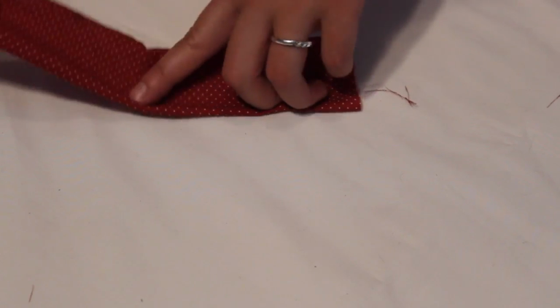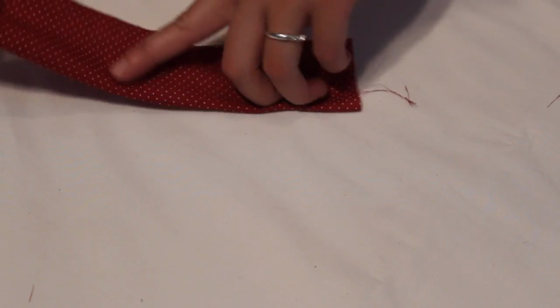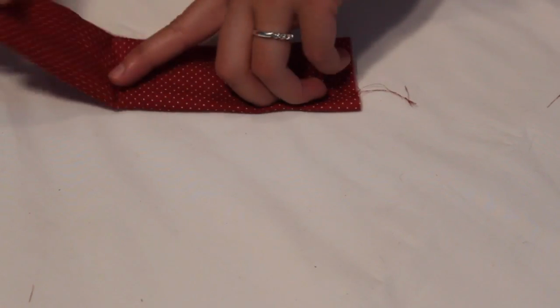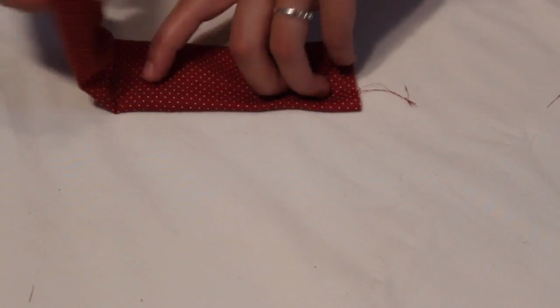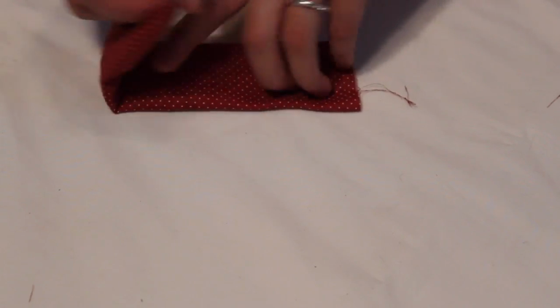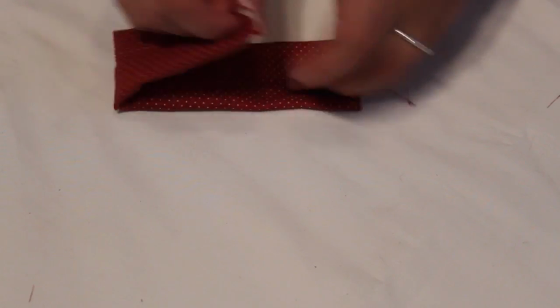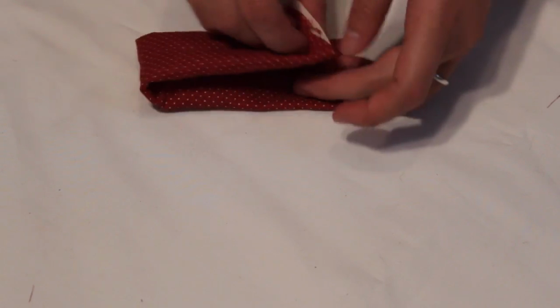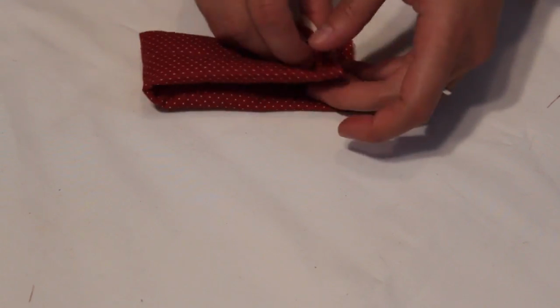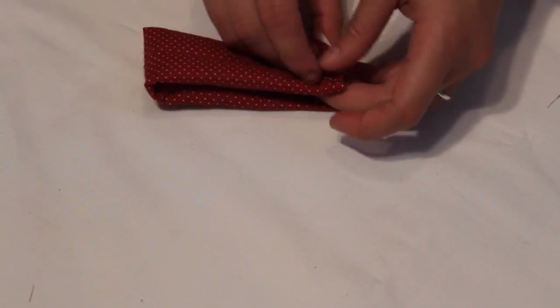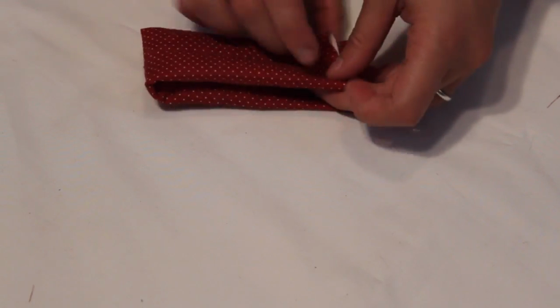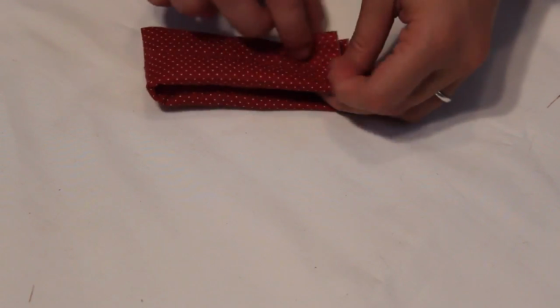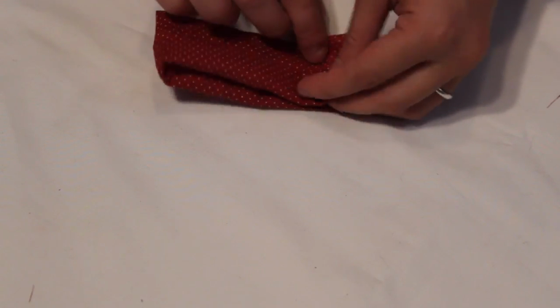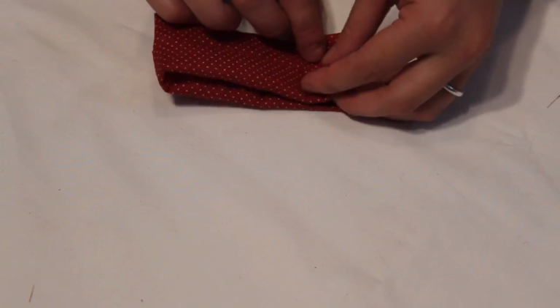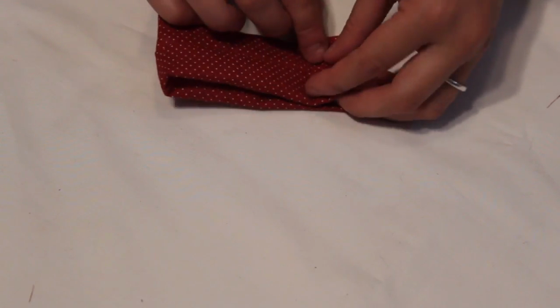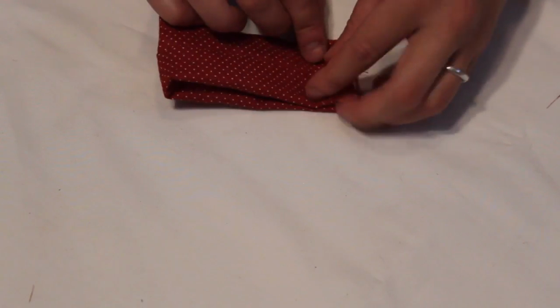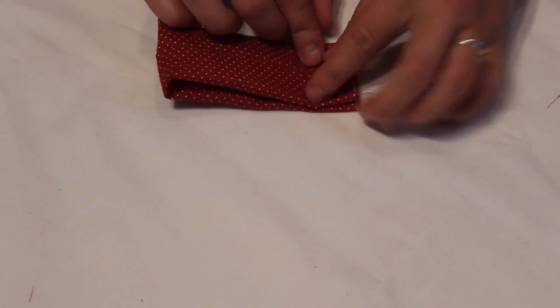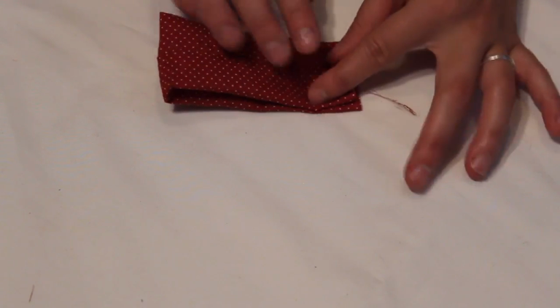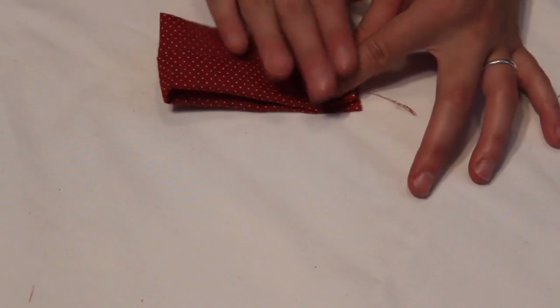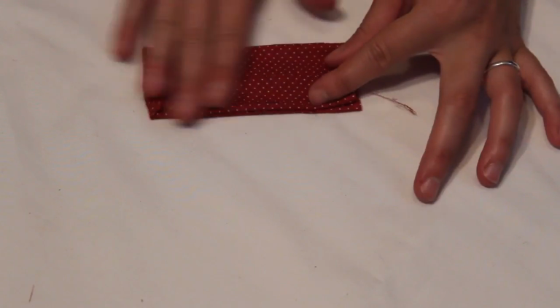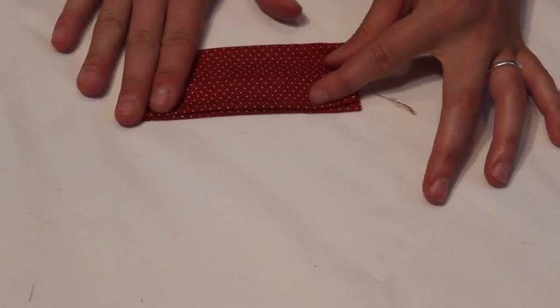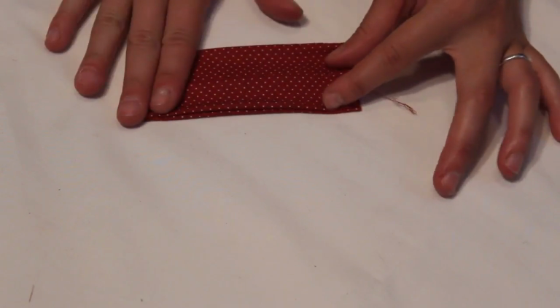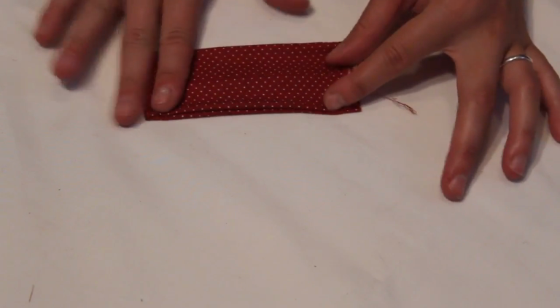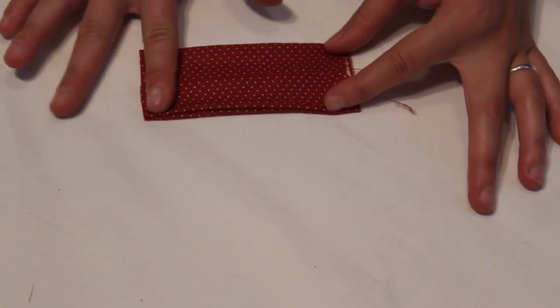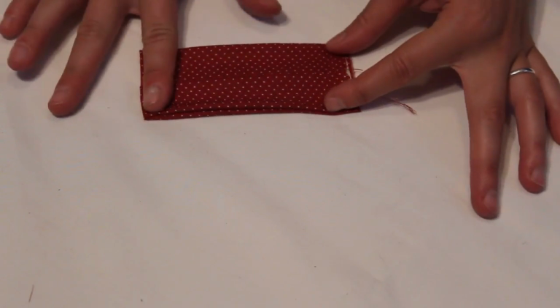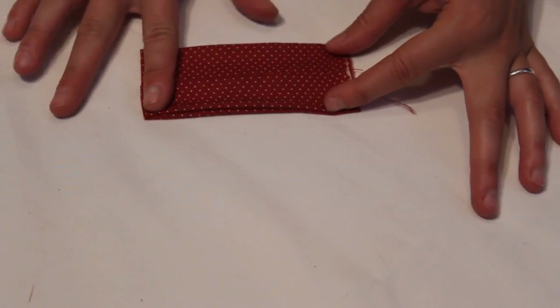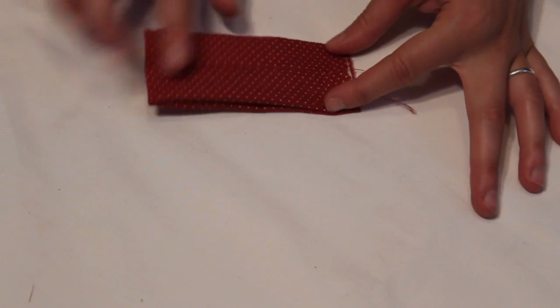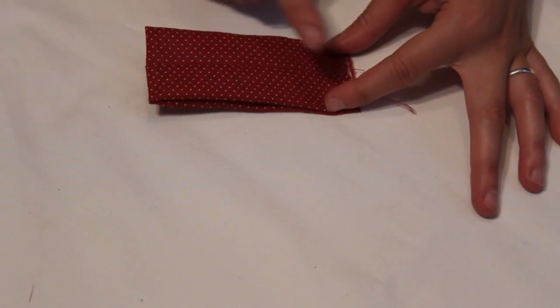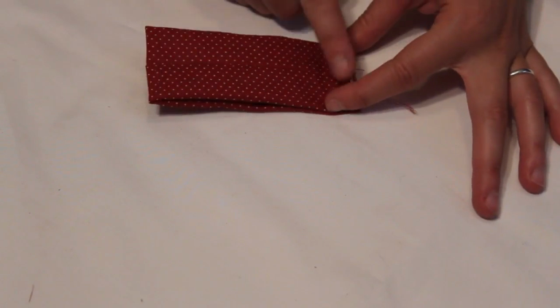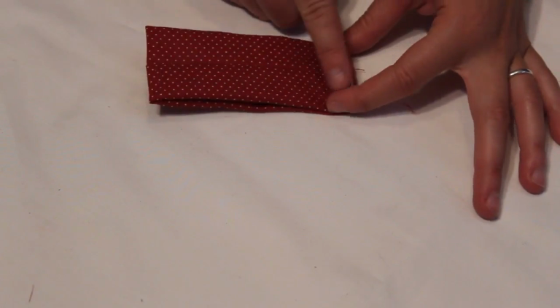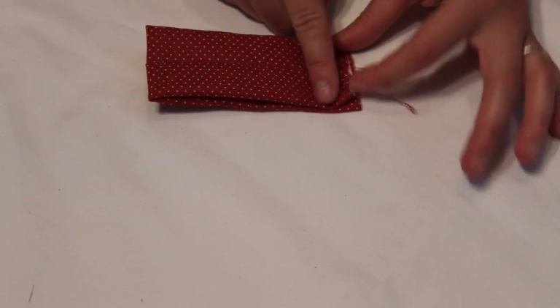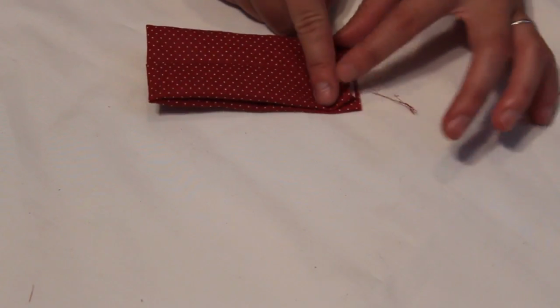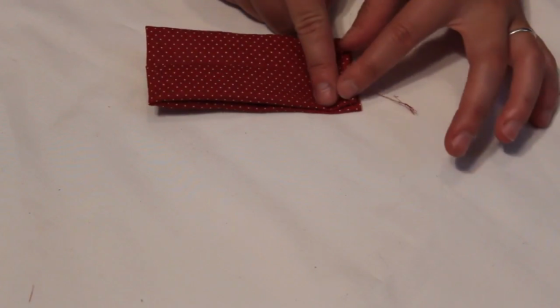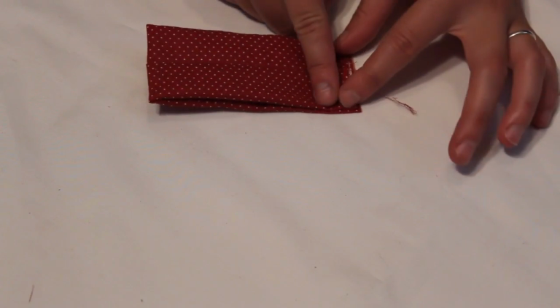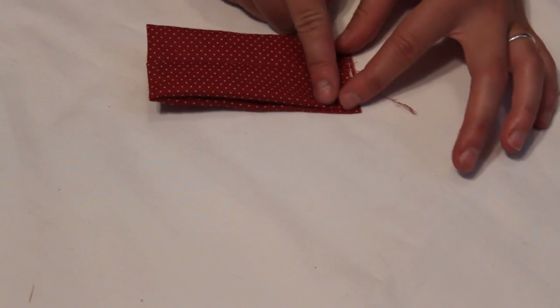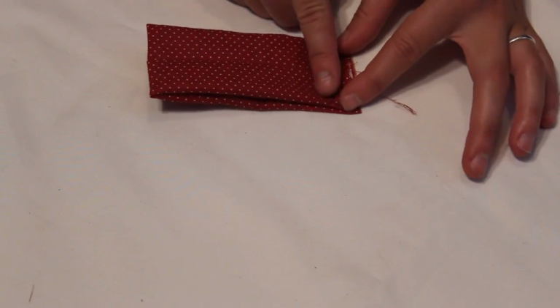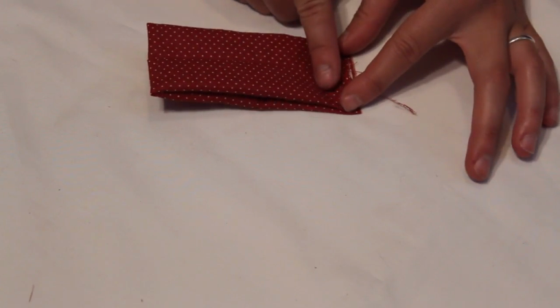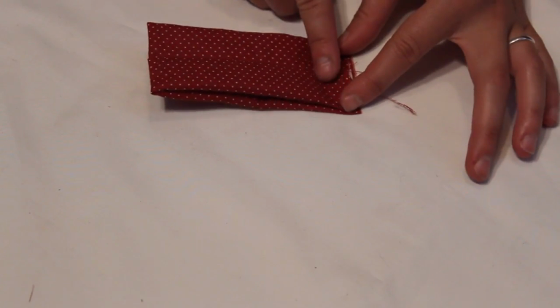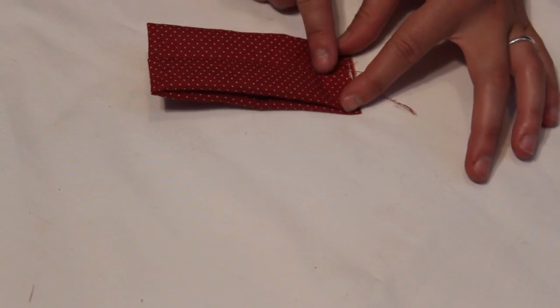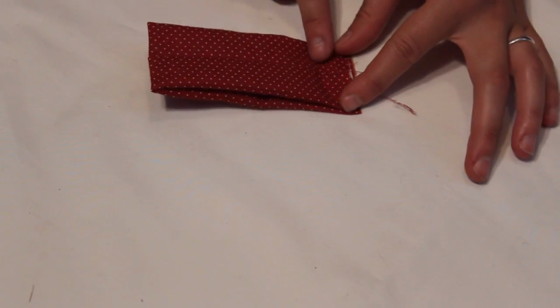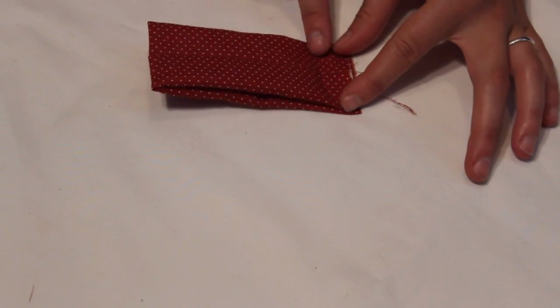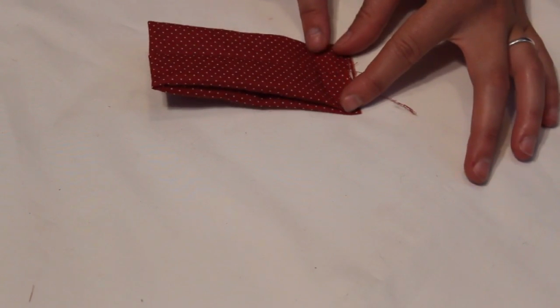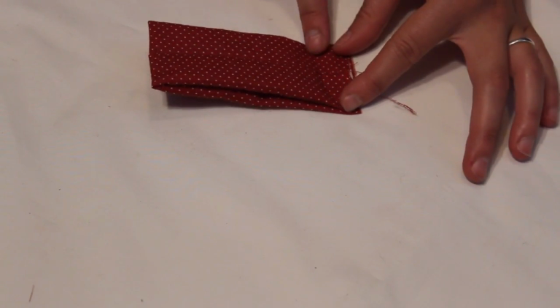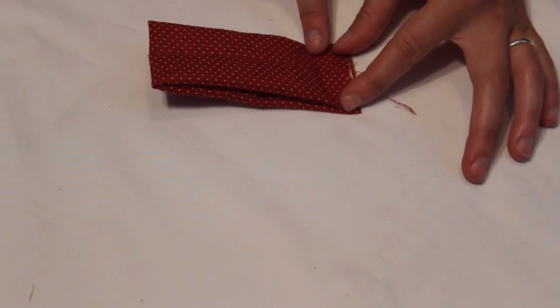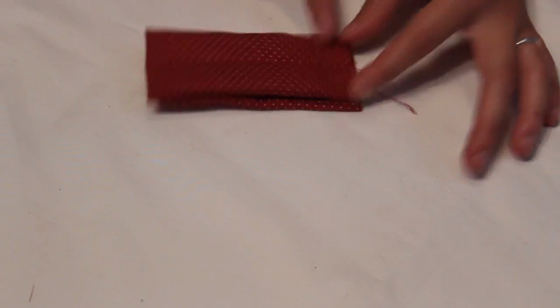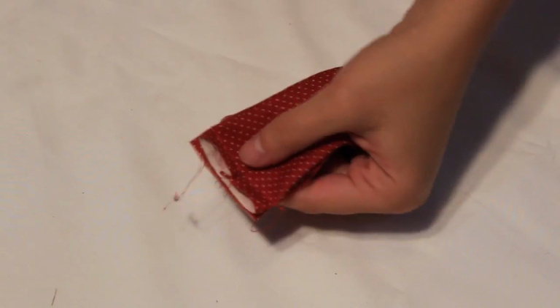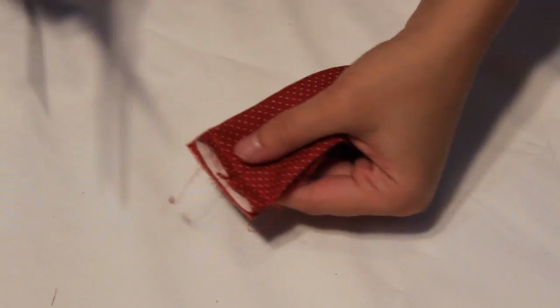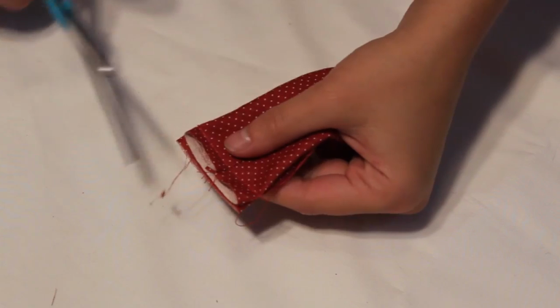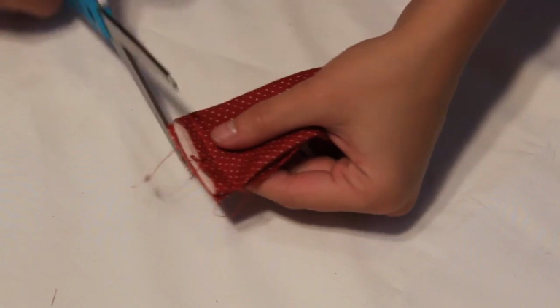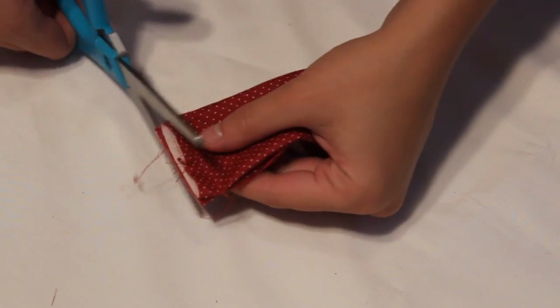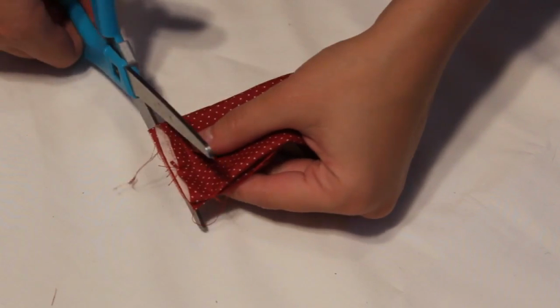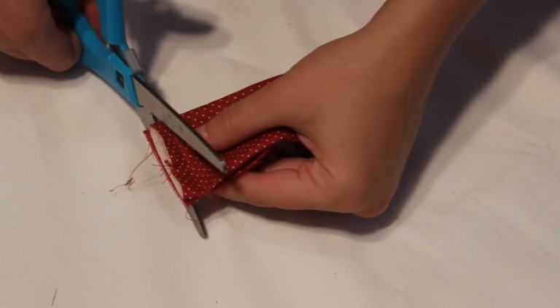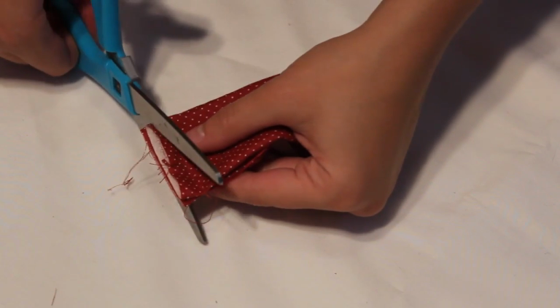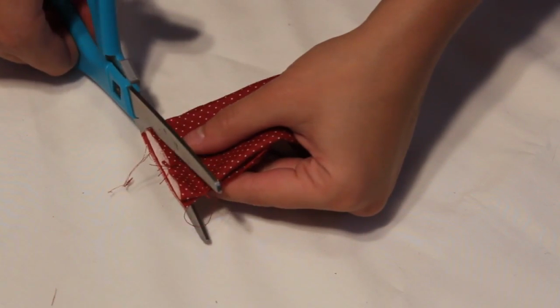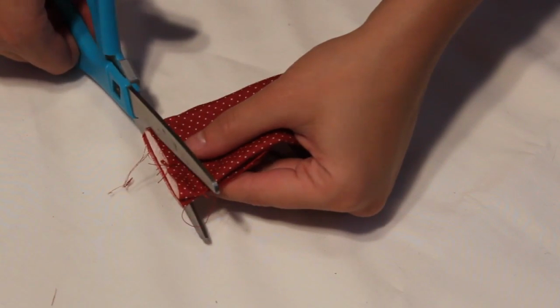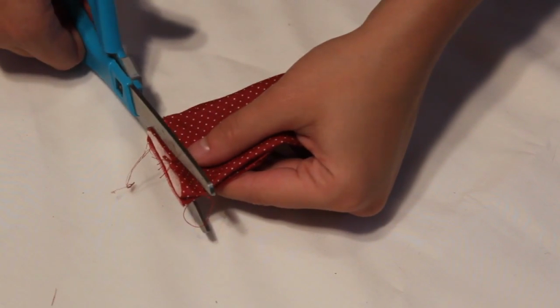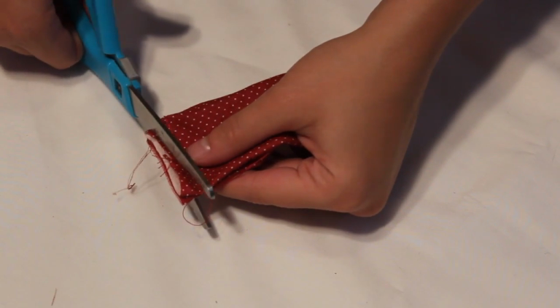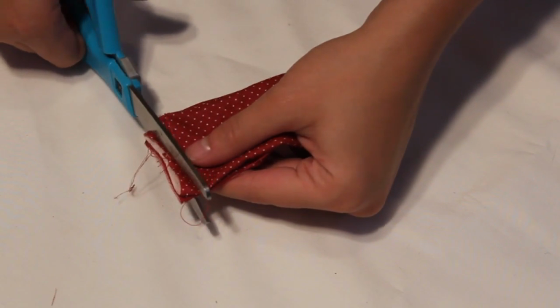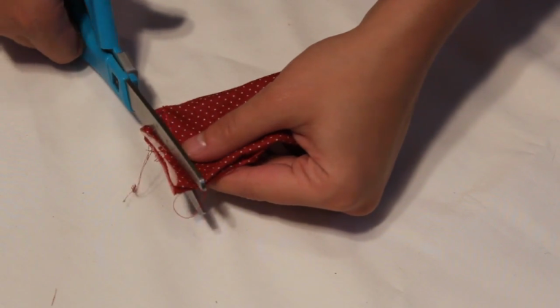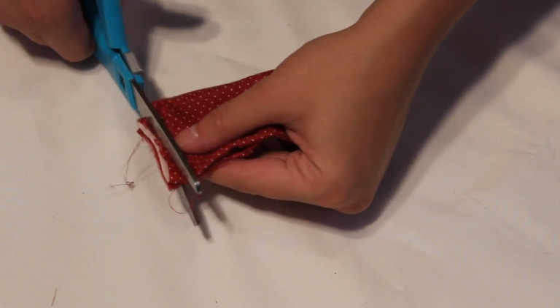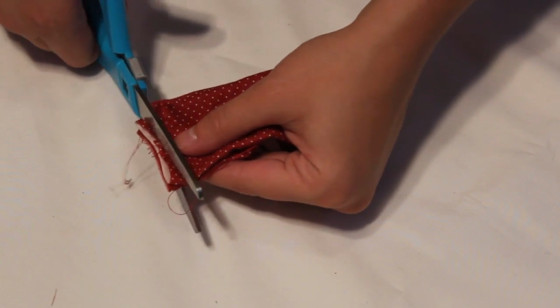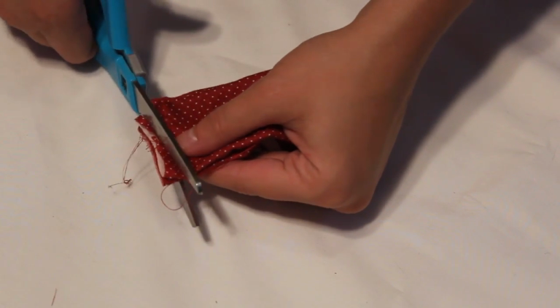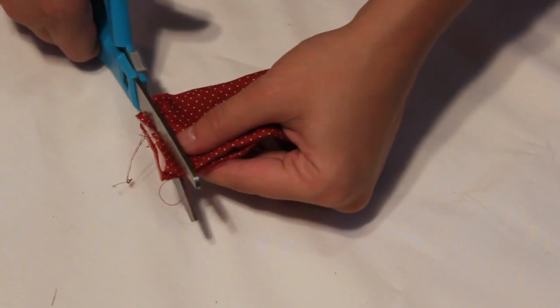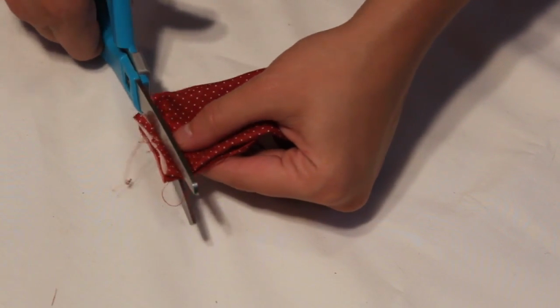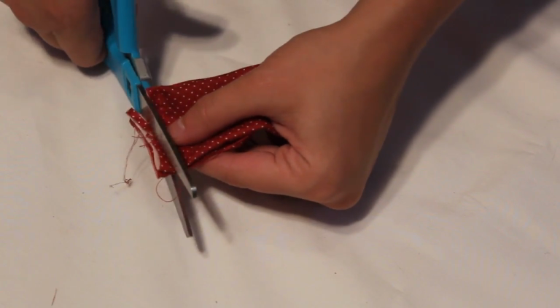Fold in half again, right sides together, and sew down the short side. Trim and flip.